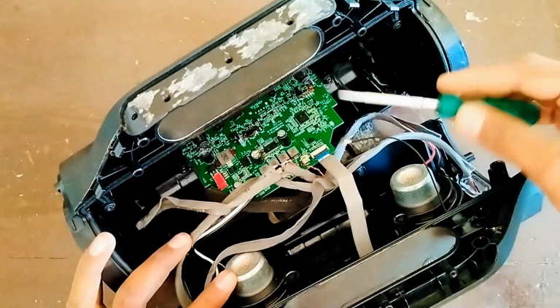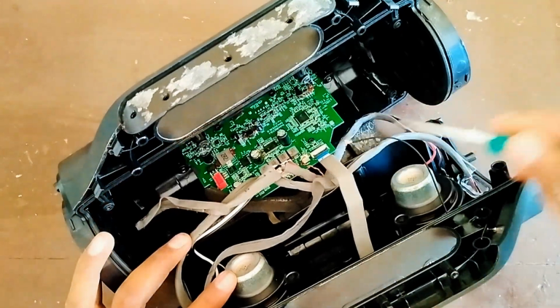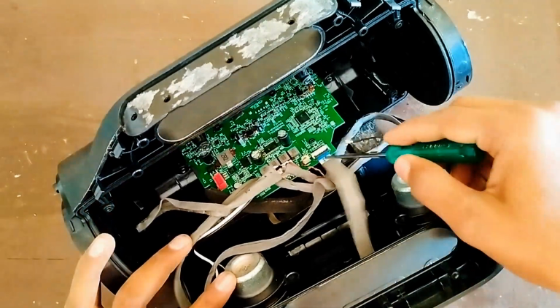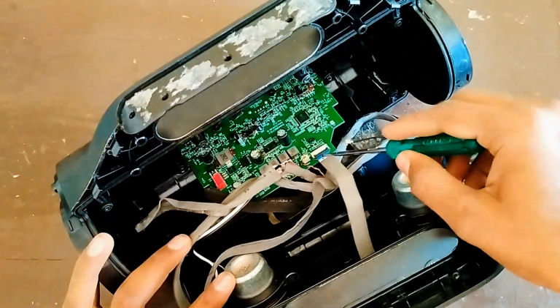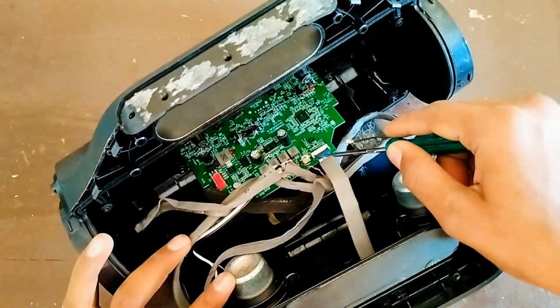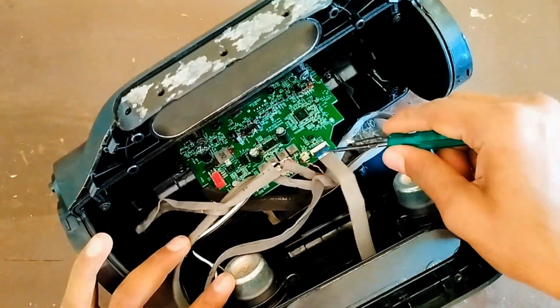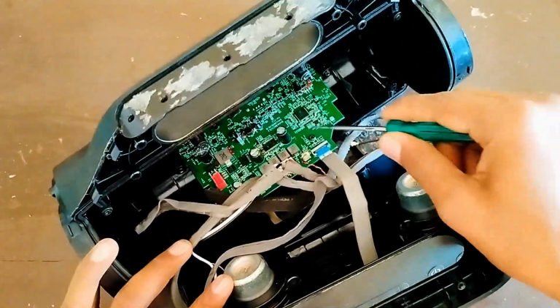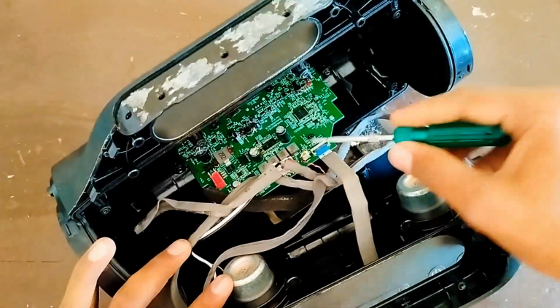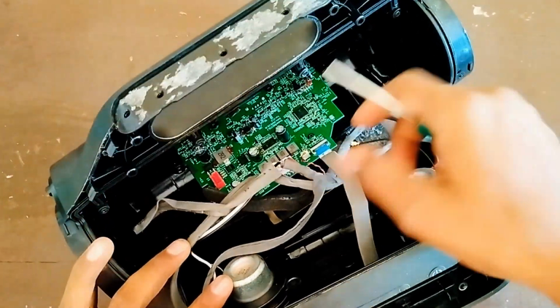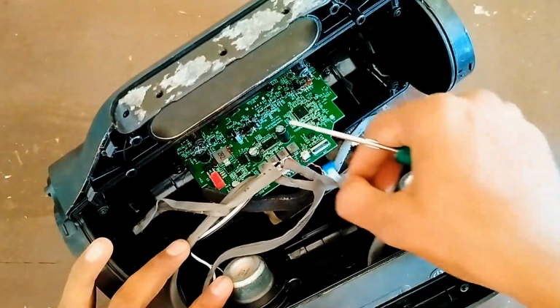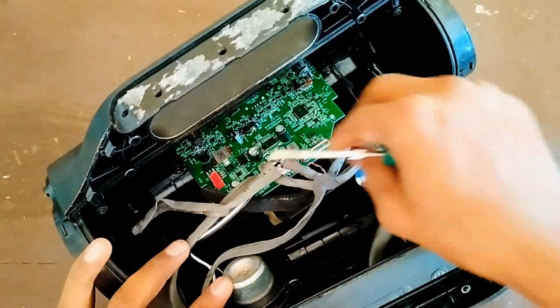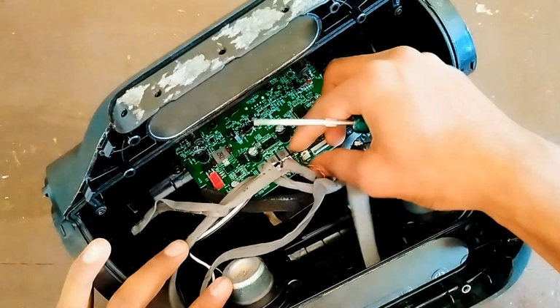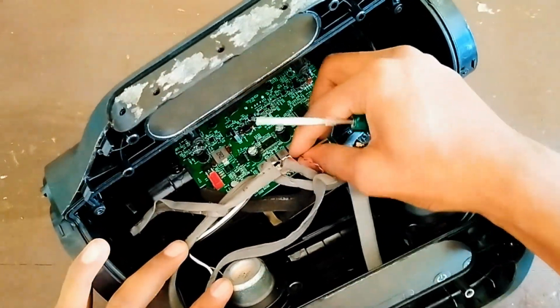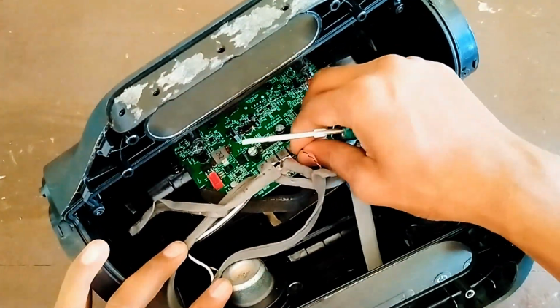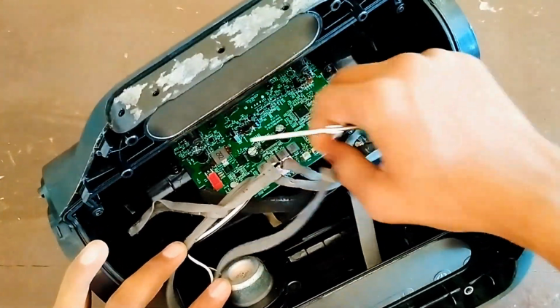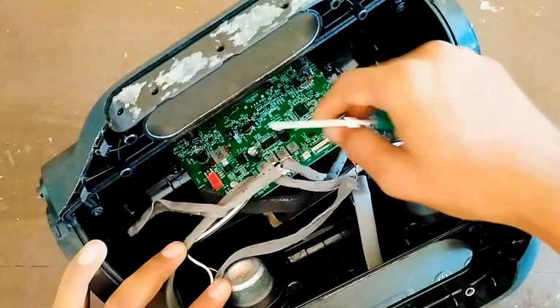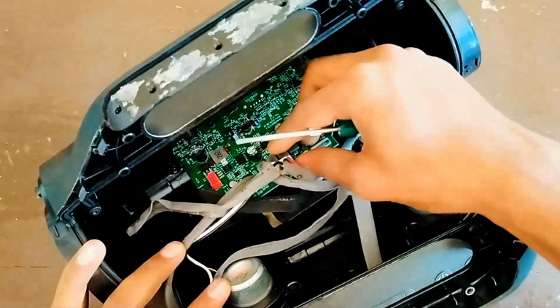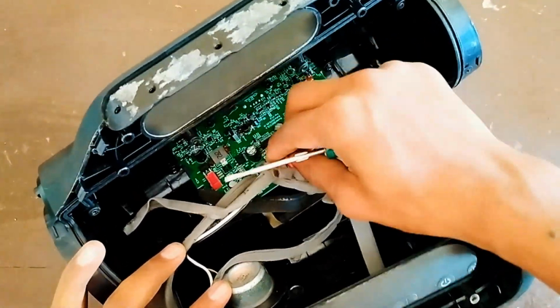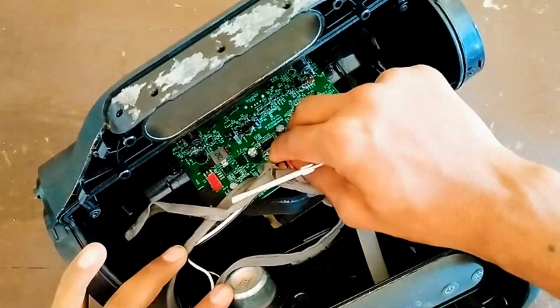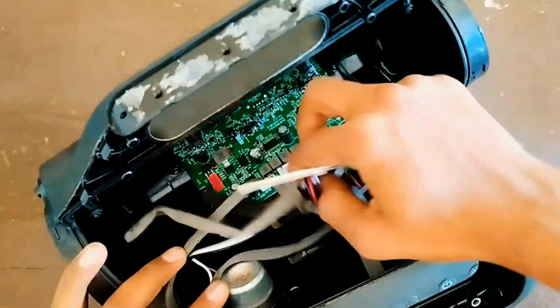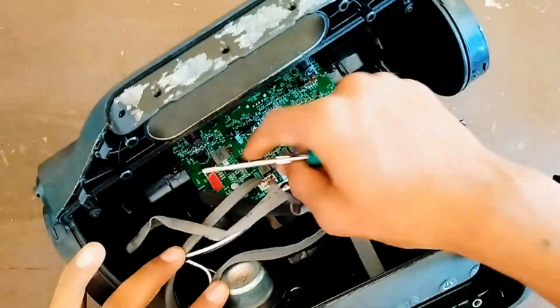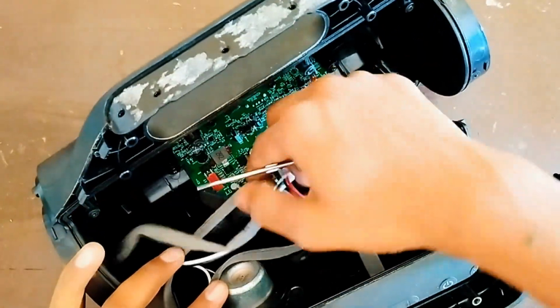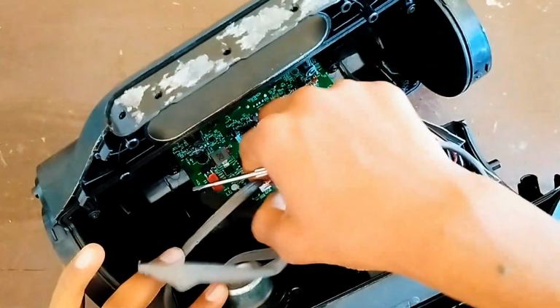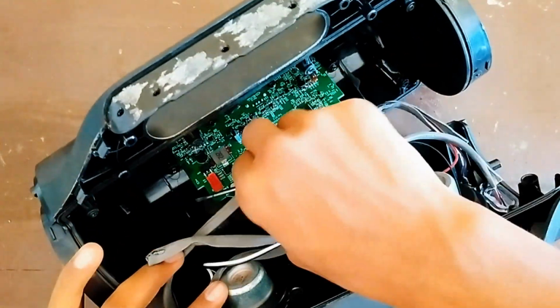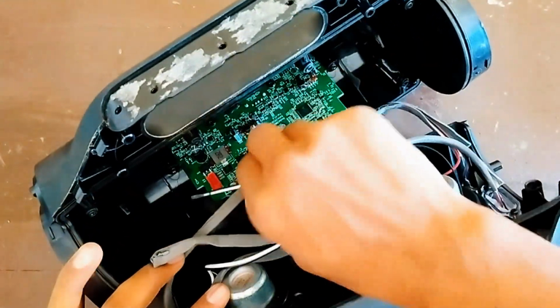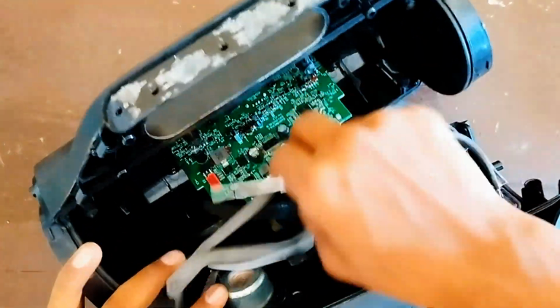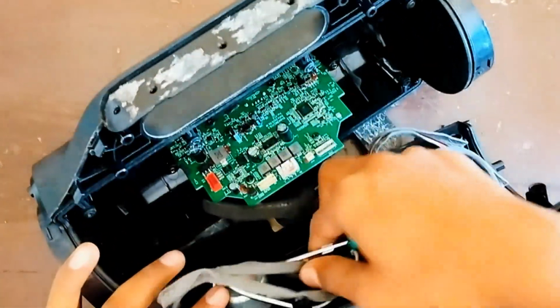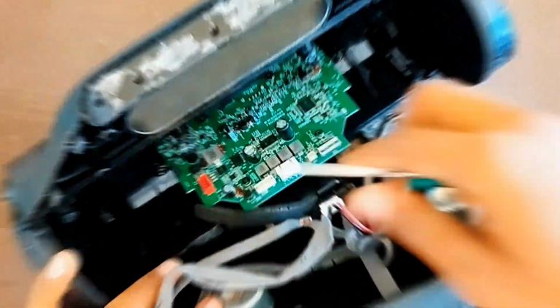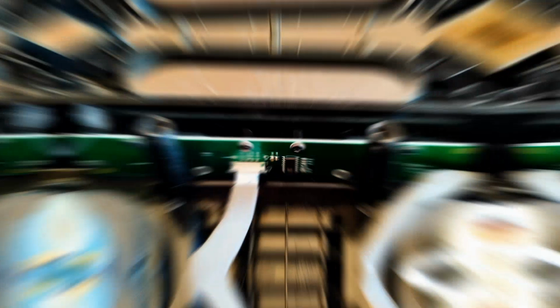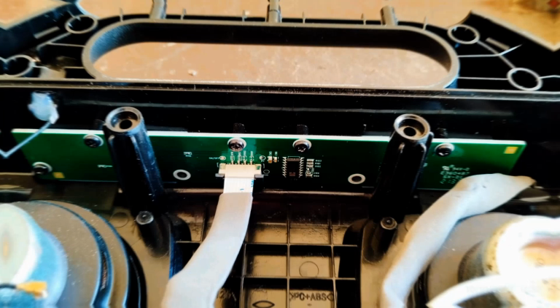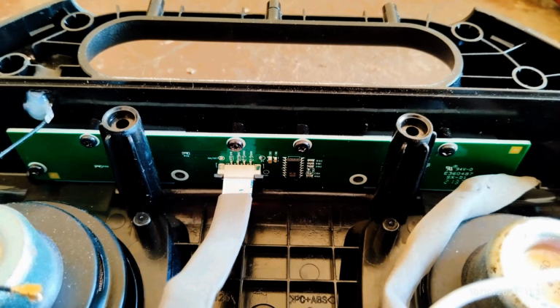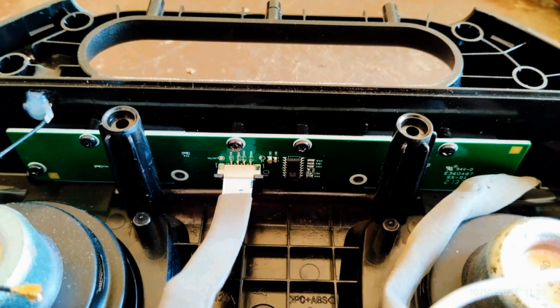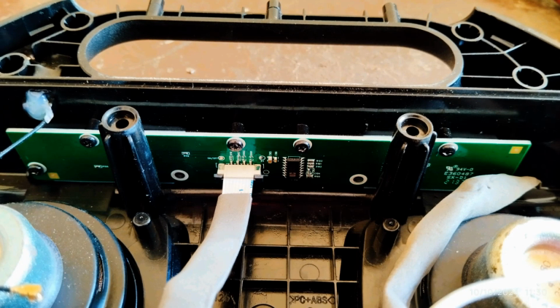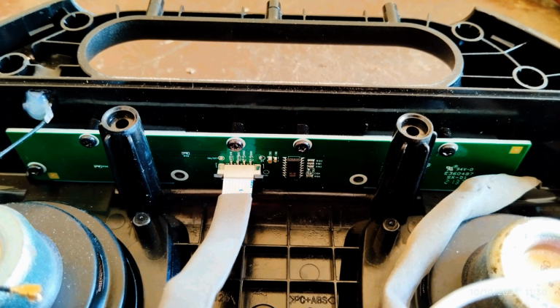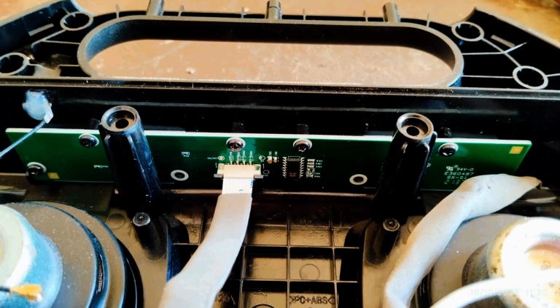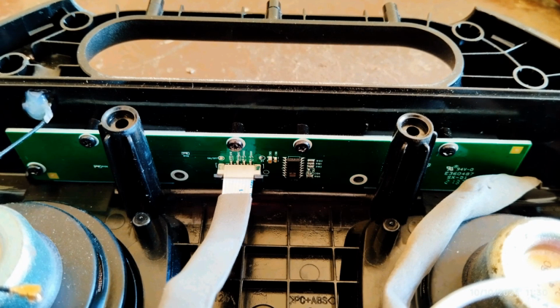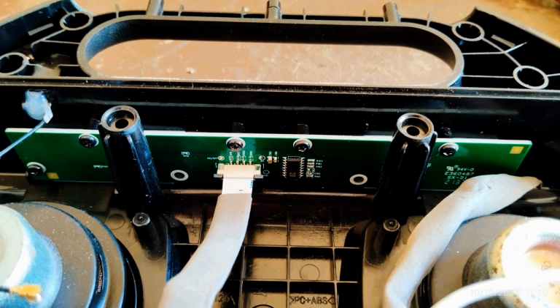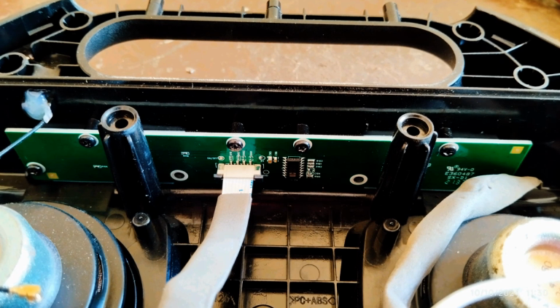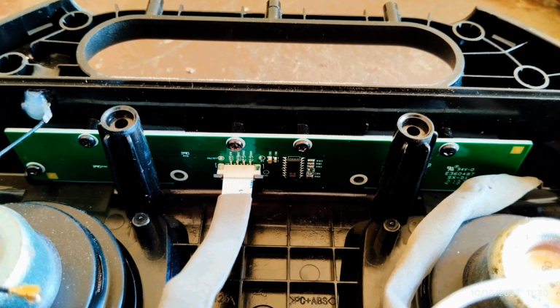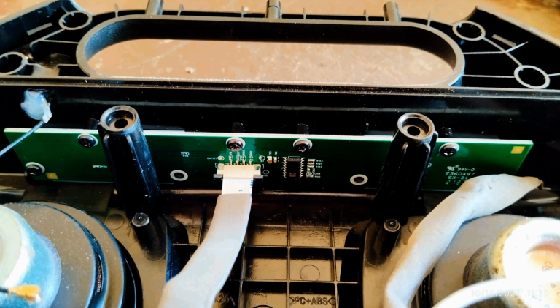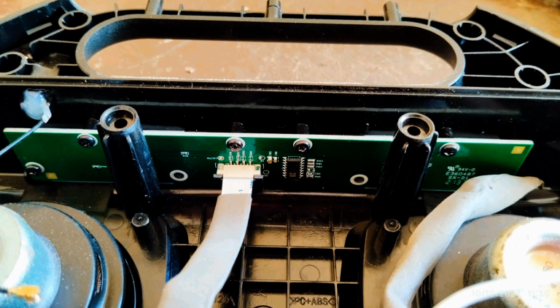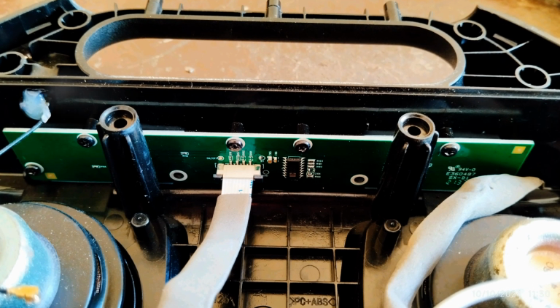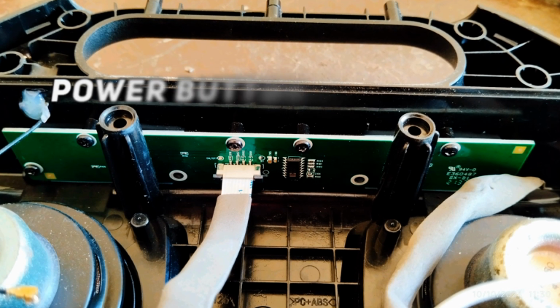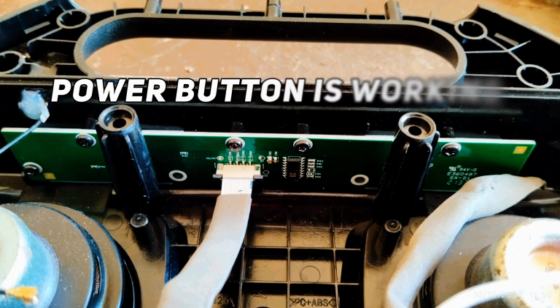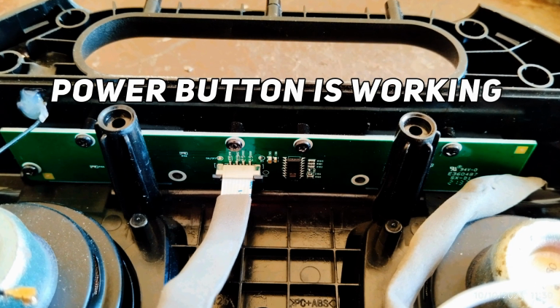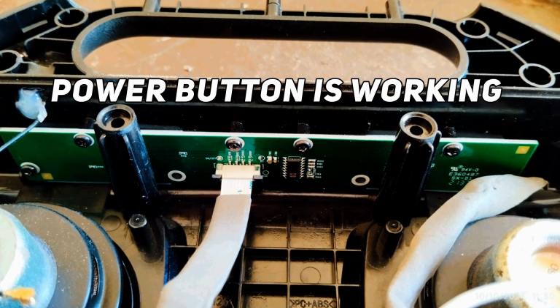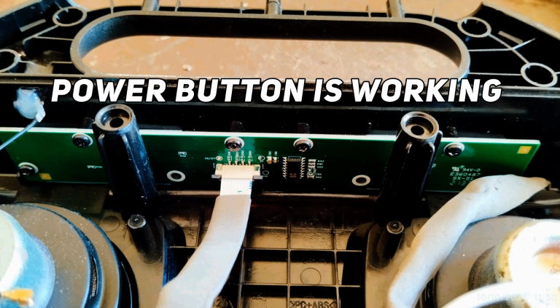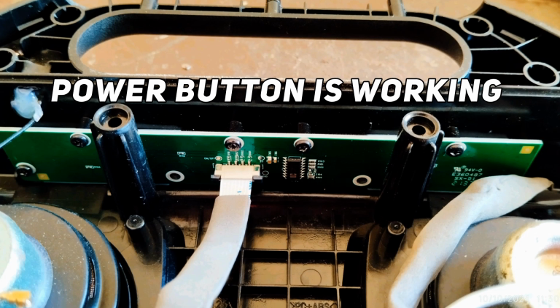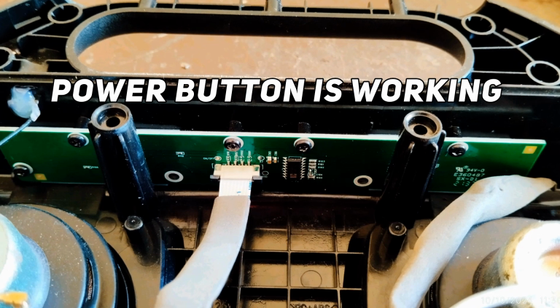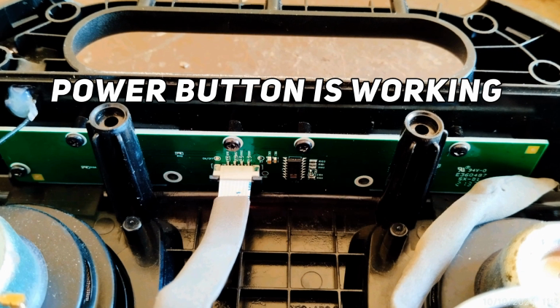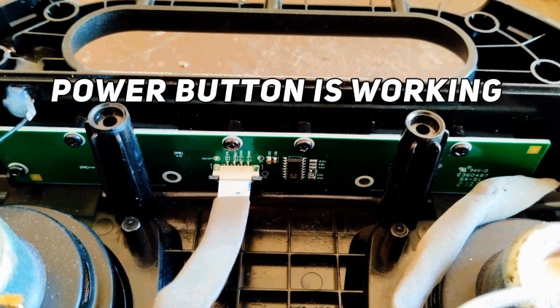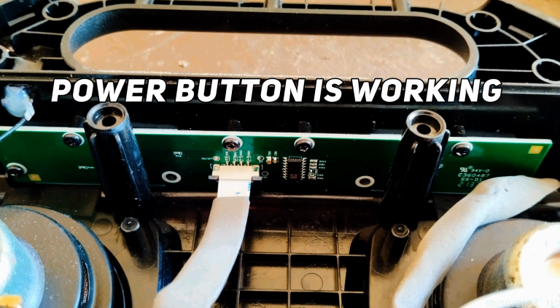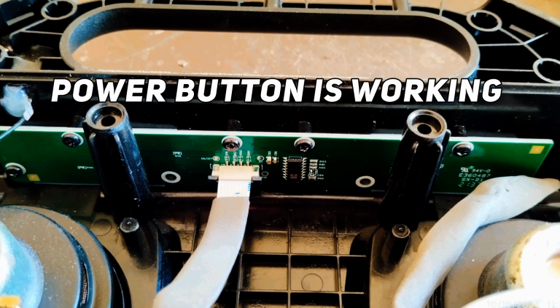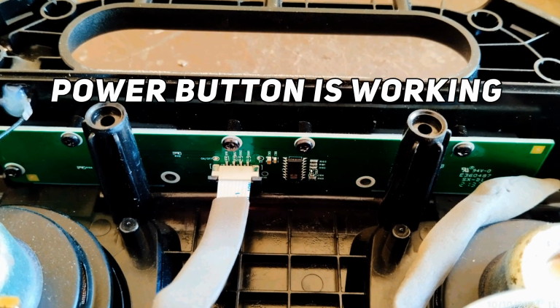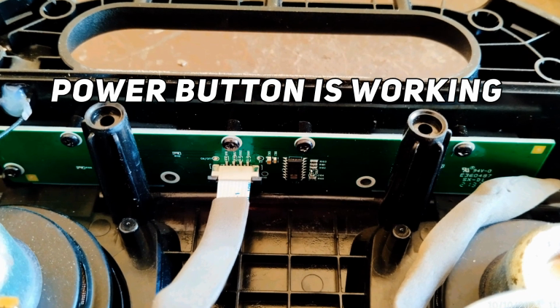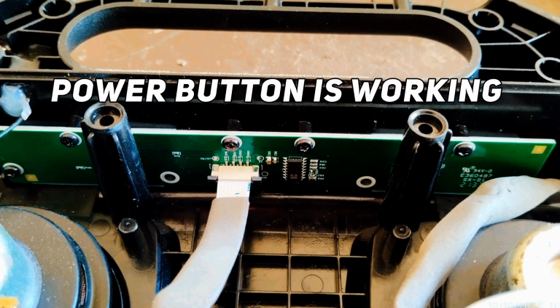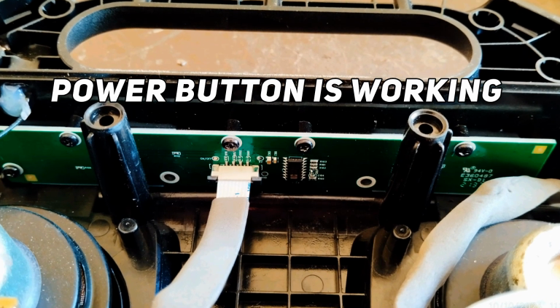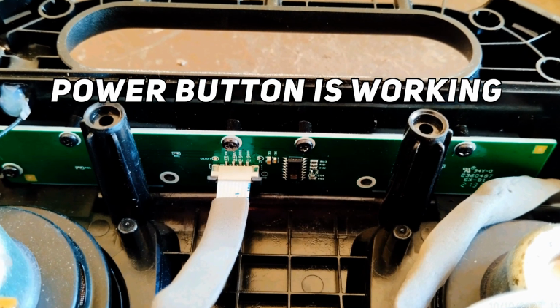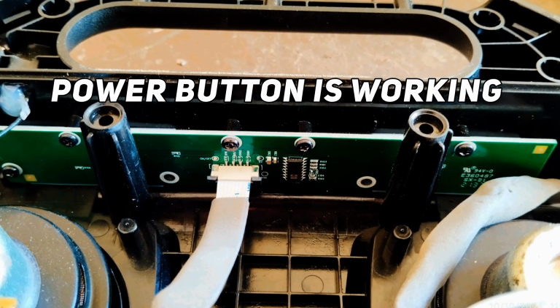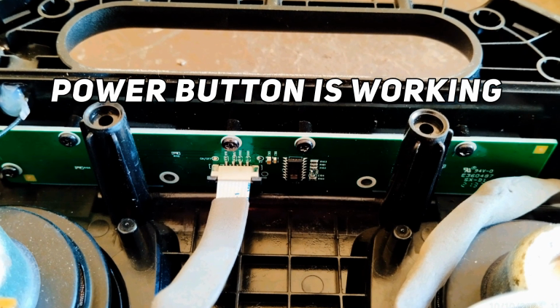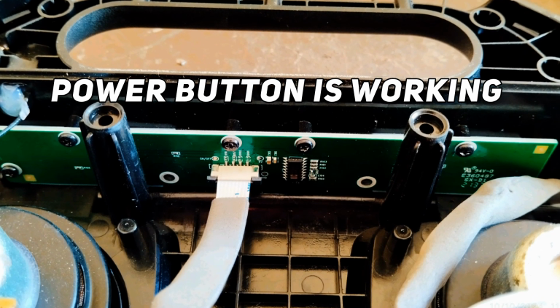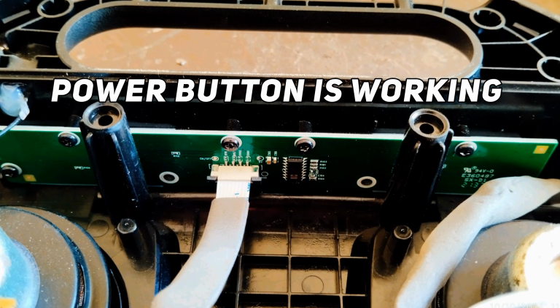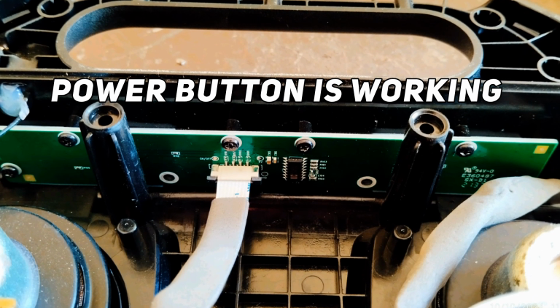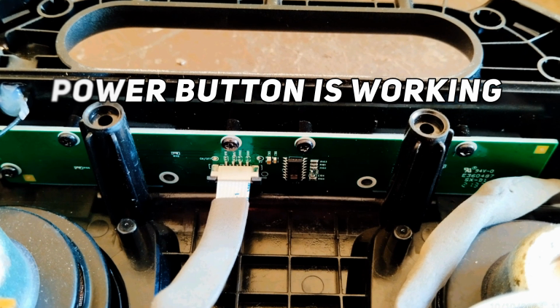After disconnecting the cables, first measure whether the power button is working or not. I measured it — the power button is working properly.